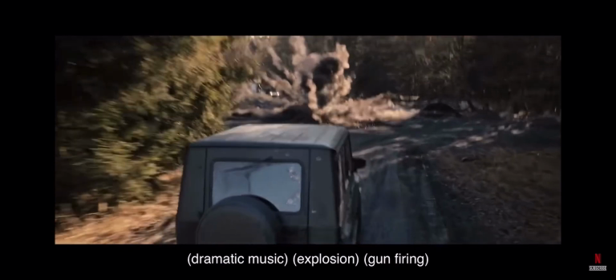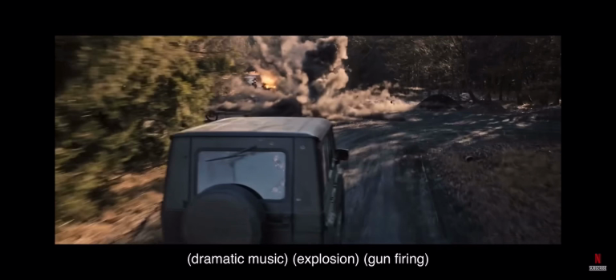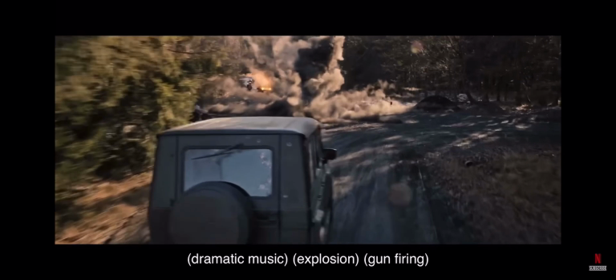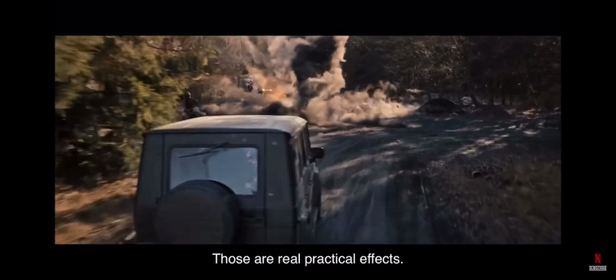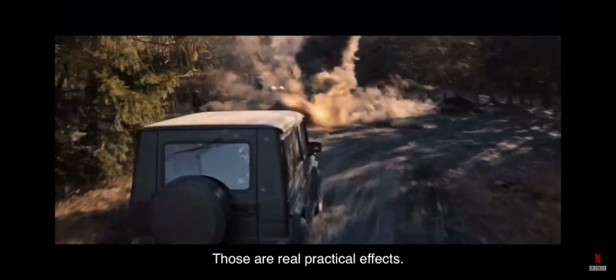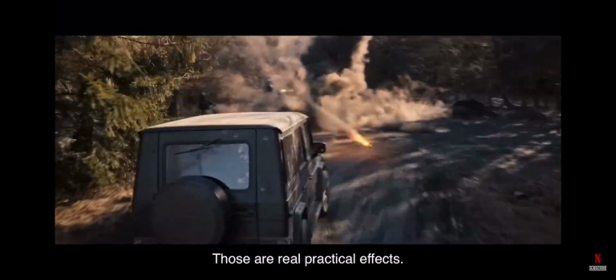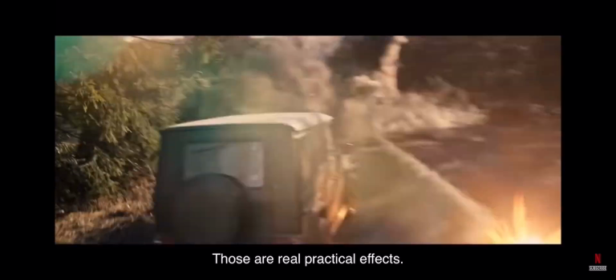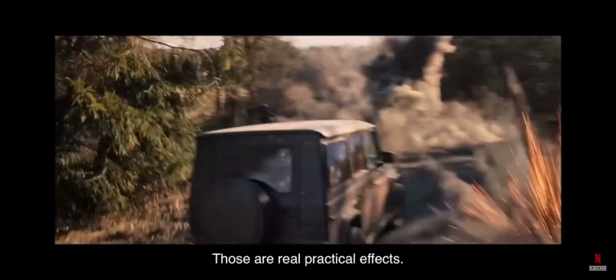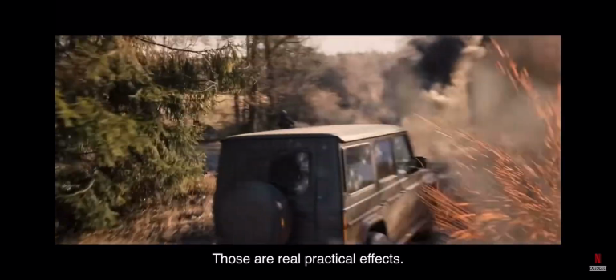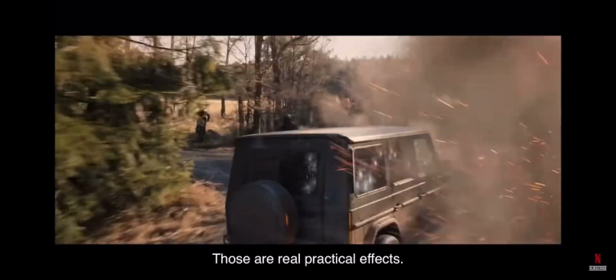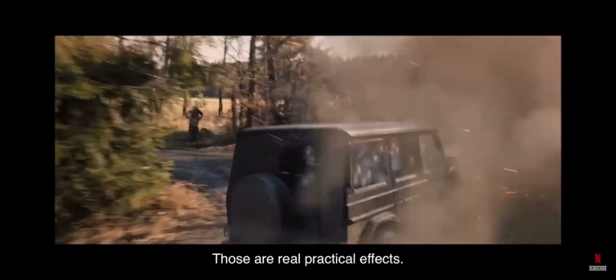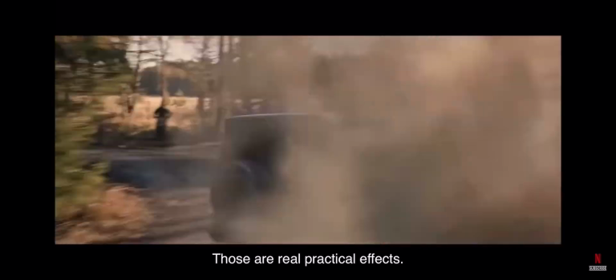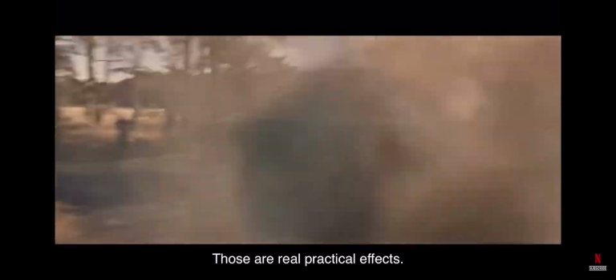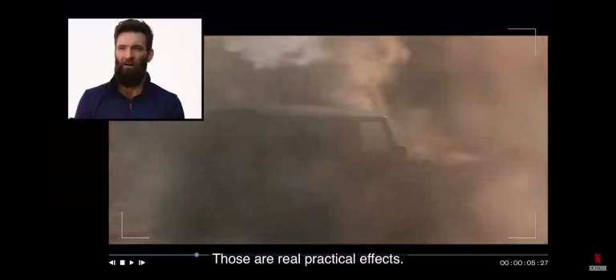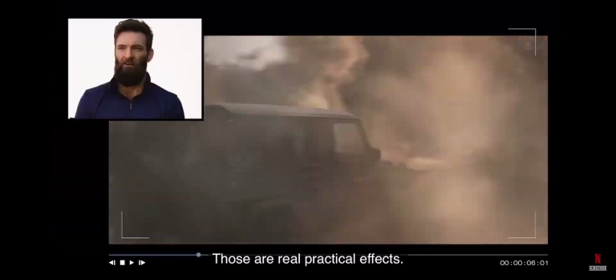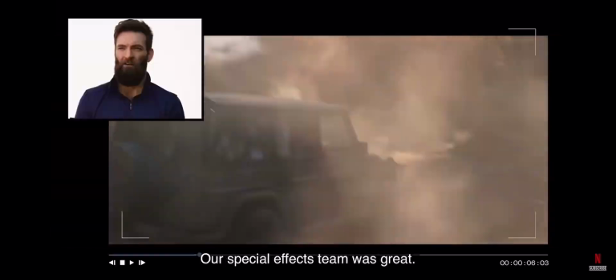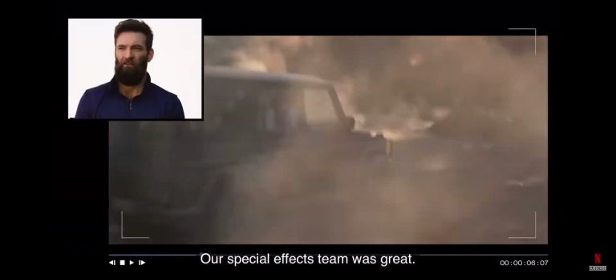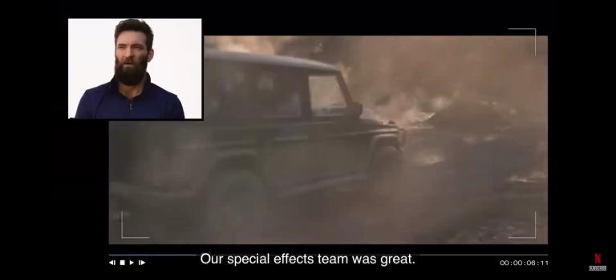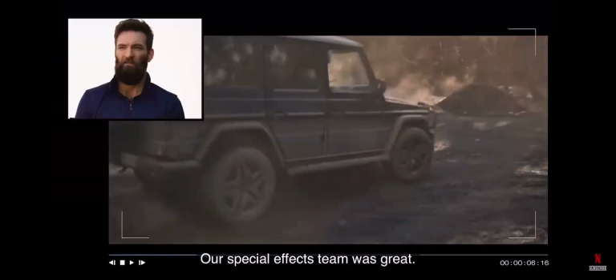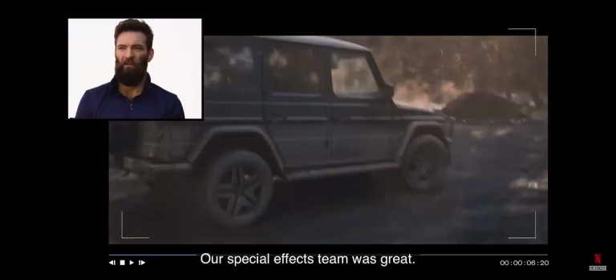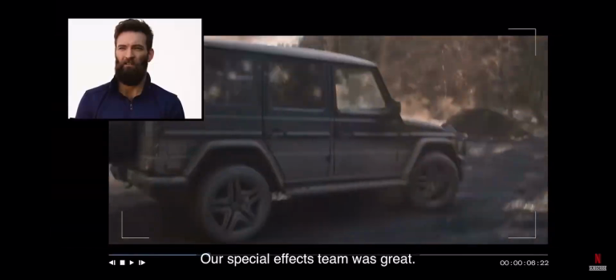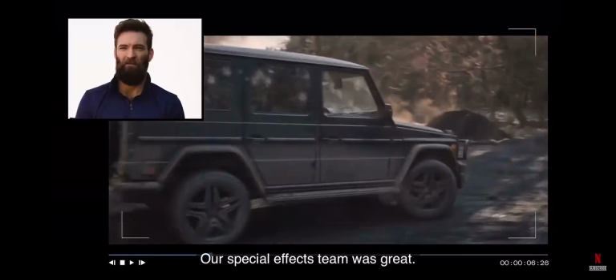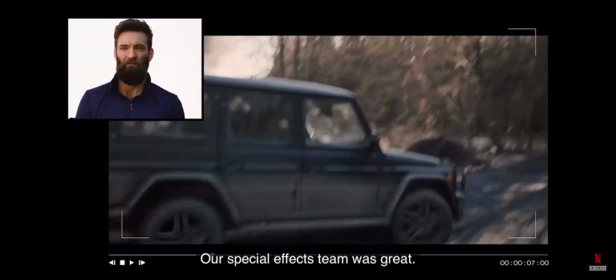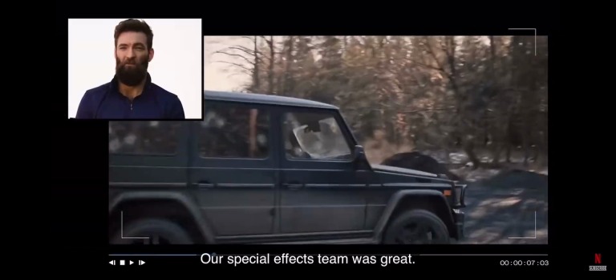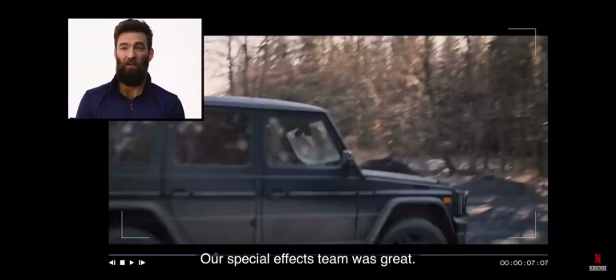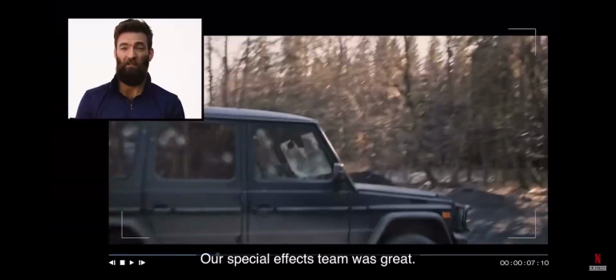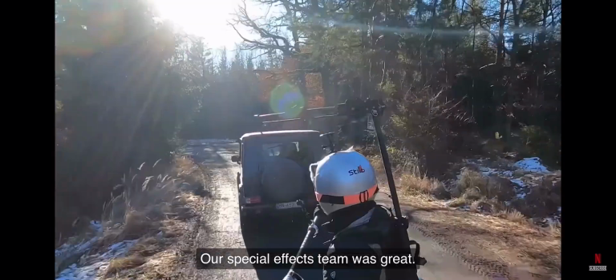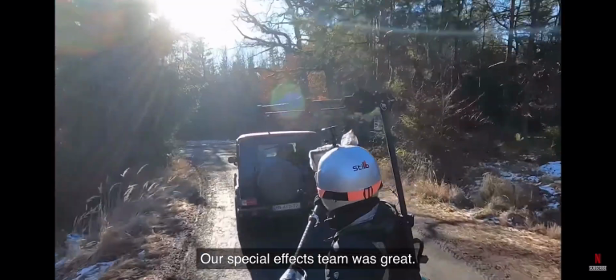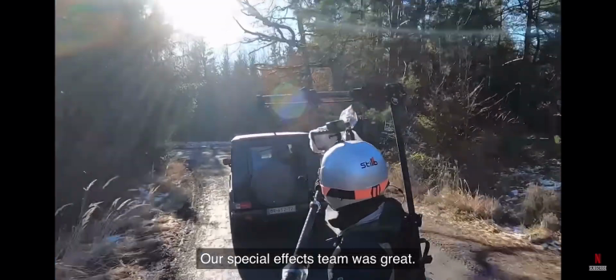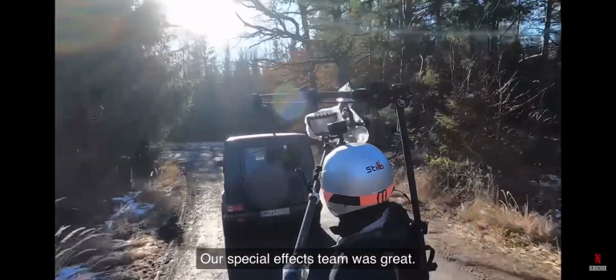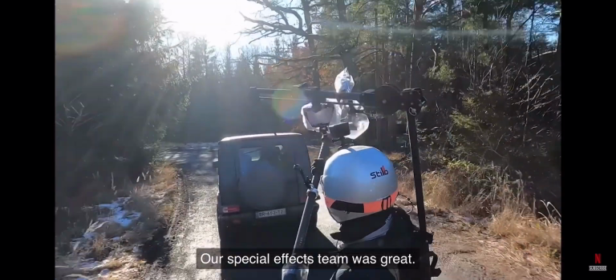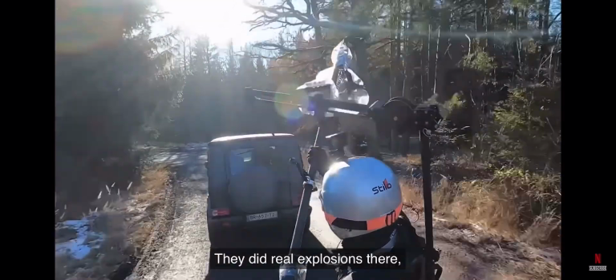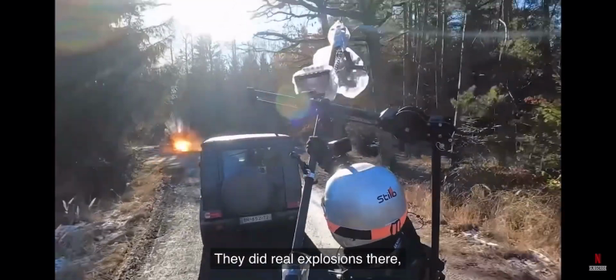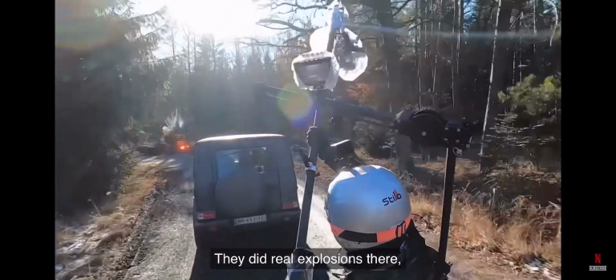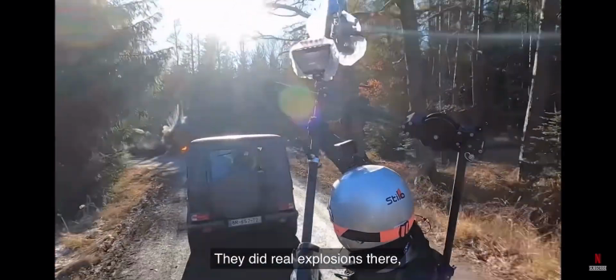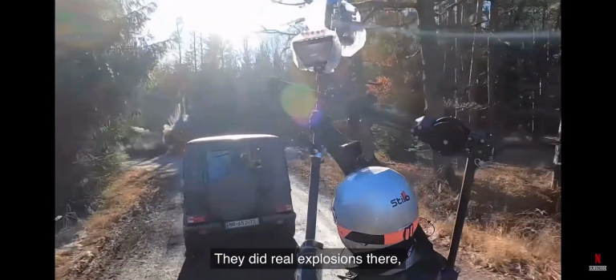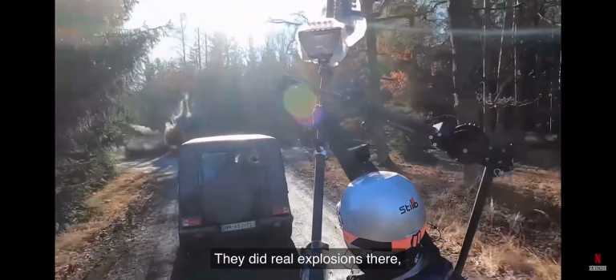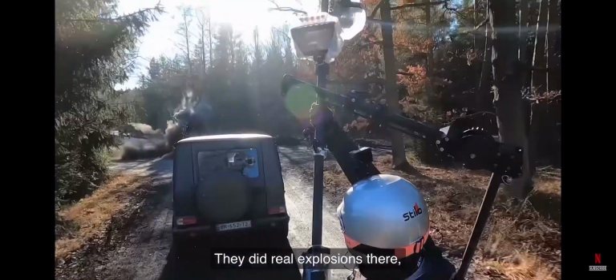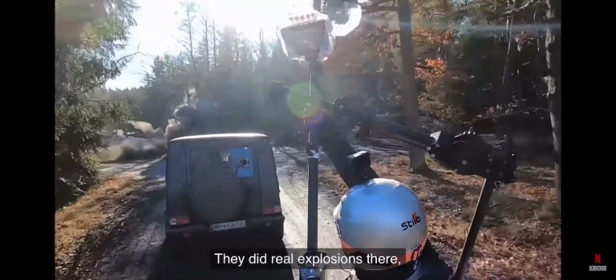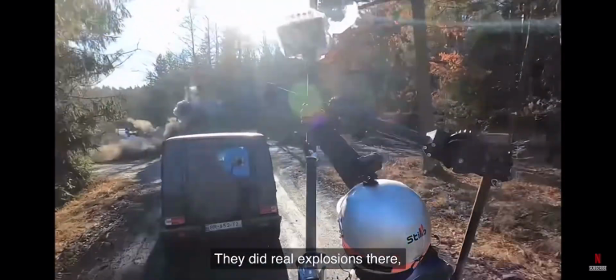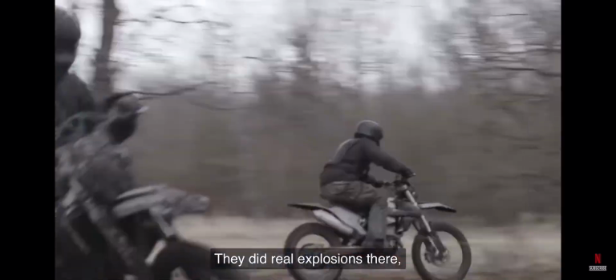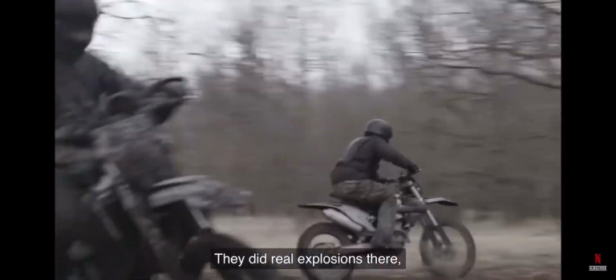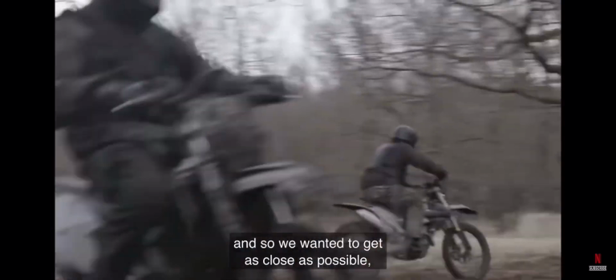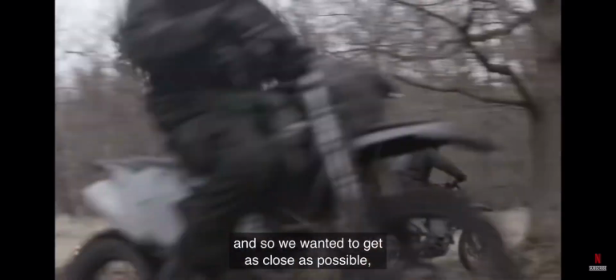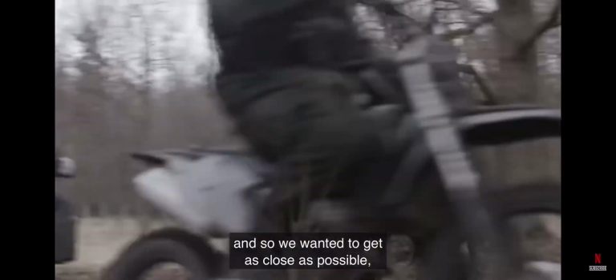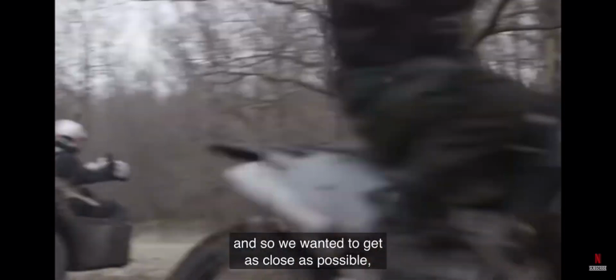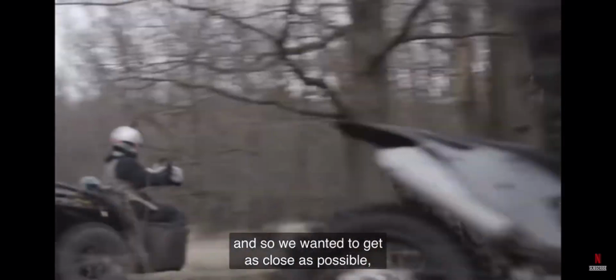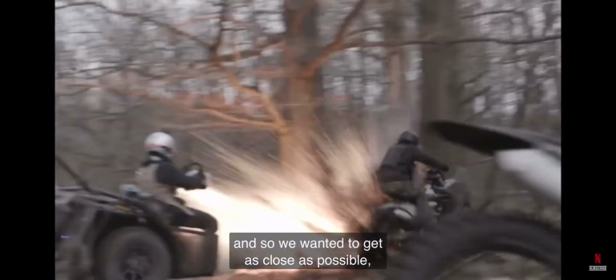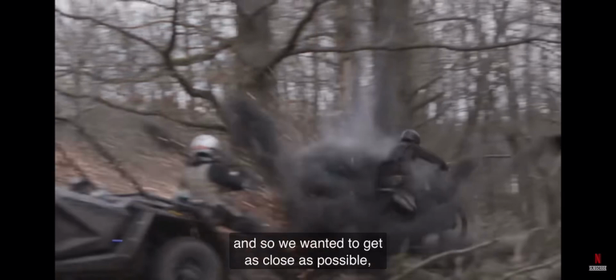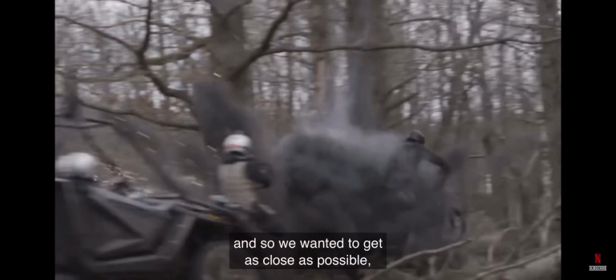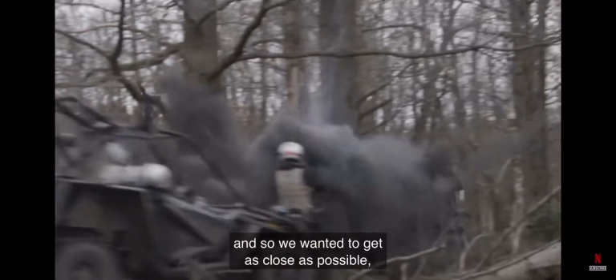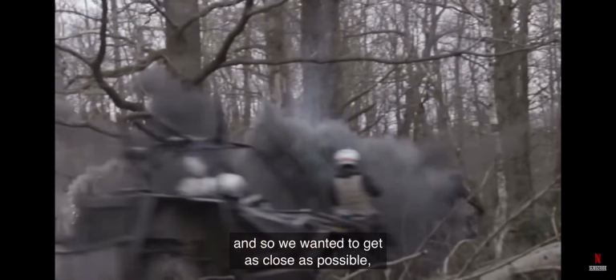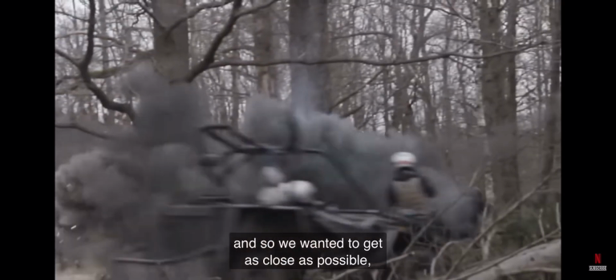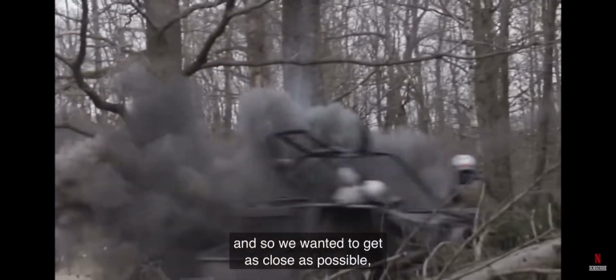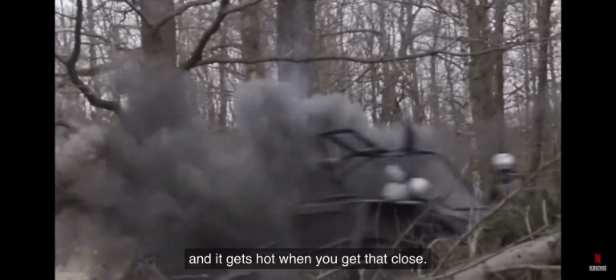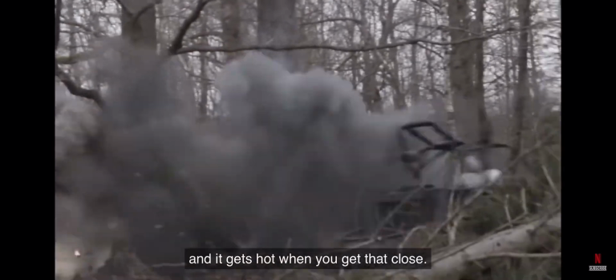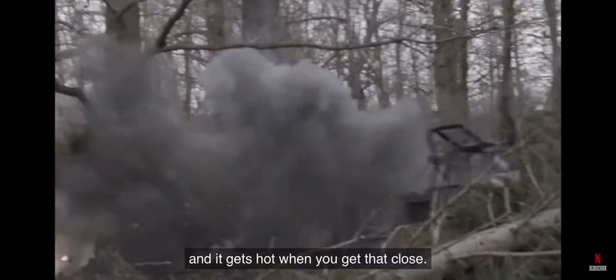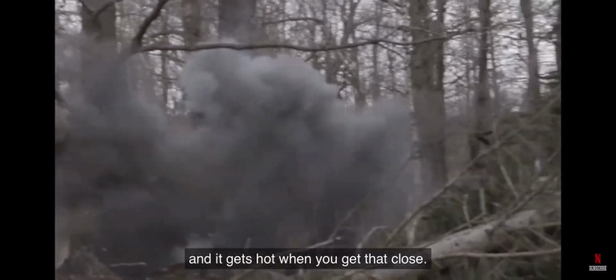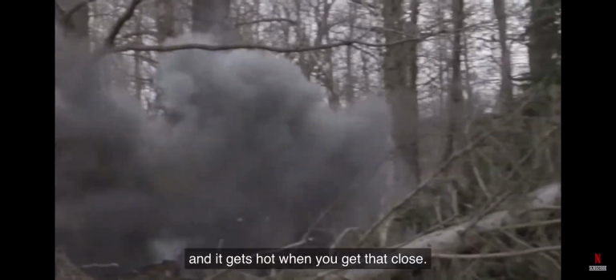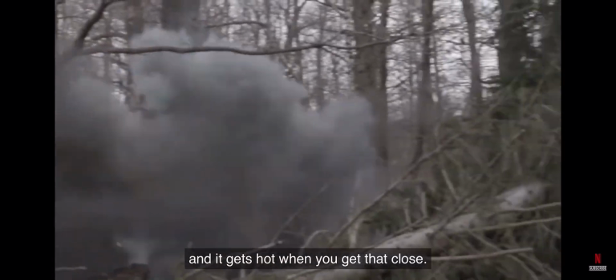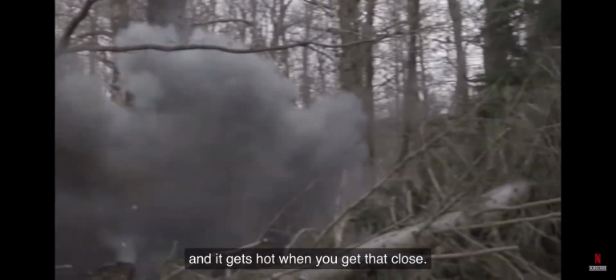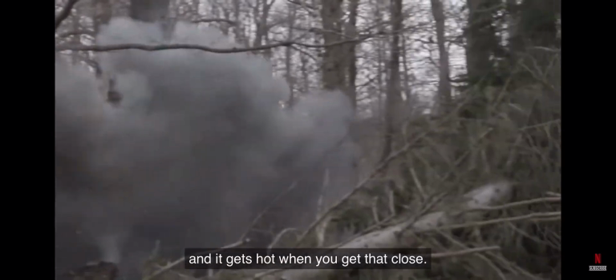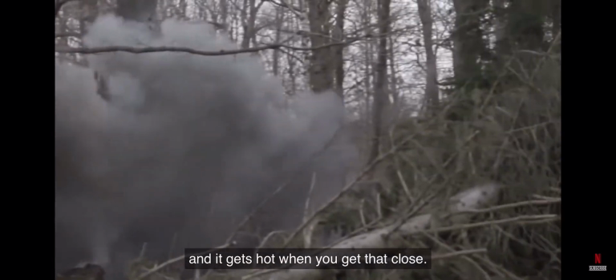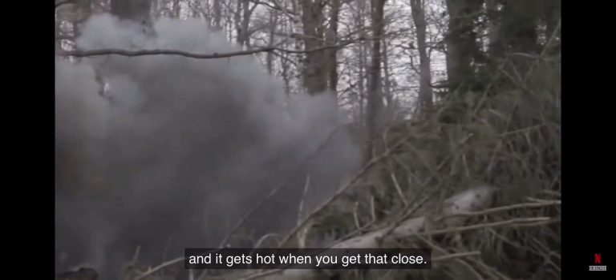Those are real practical effects. Our special effects team was great — they did real explosions there, and so we wanted to get as close as possible, and it gets hot when you get that close.